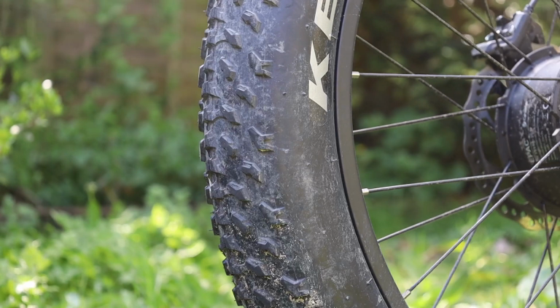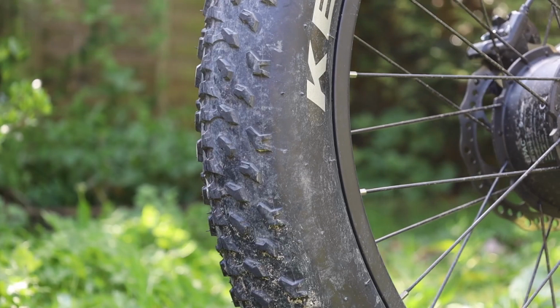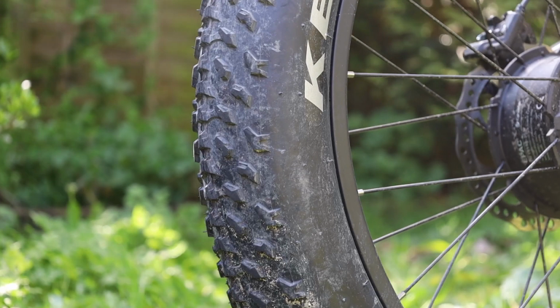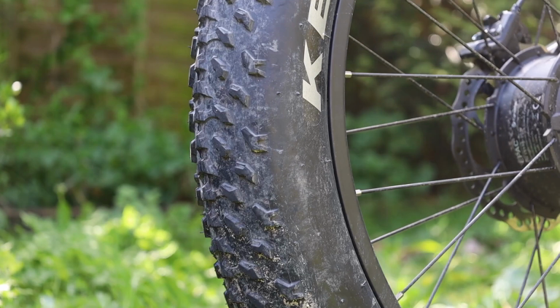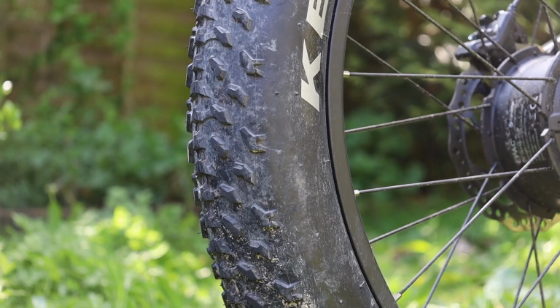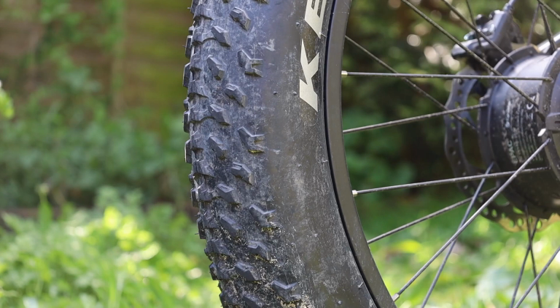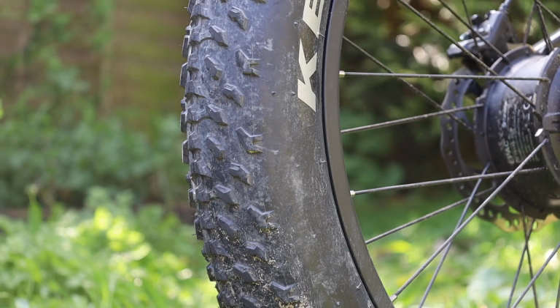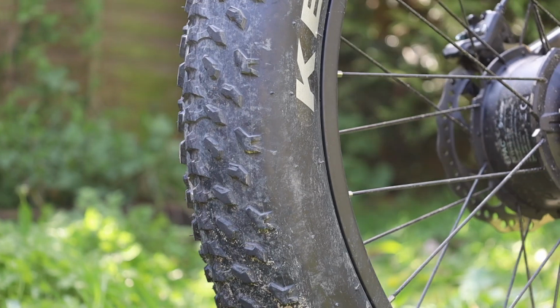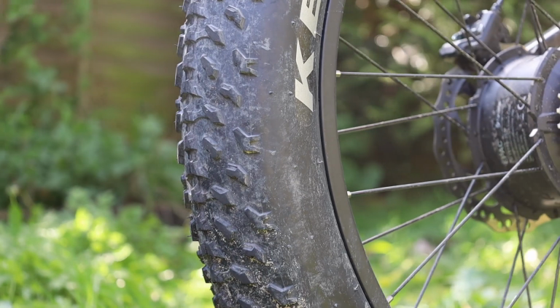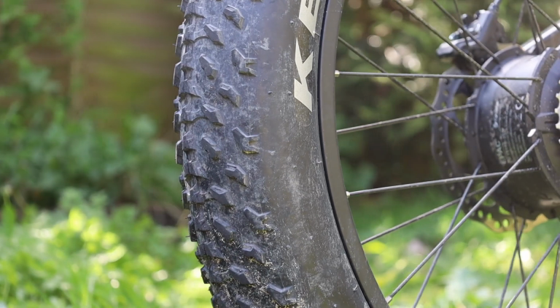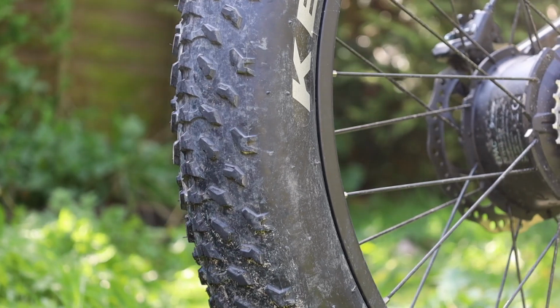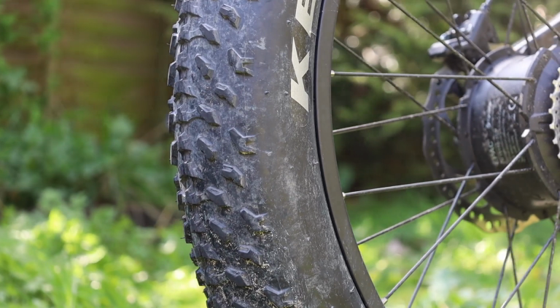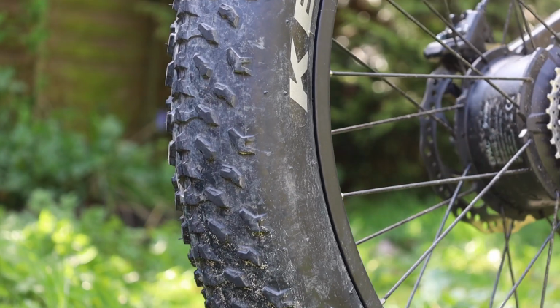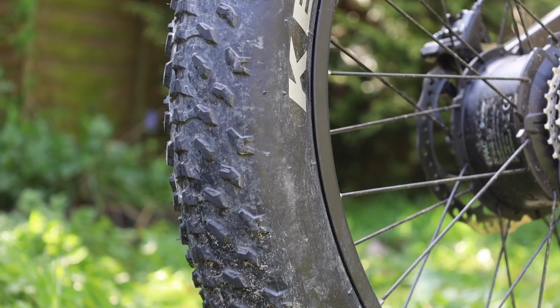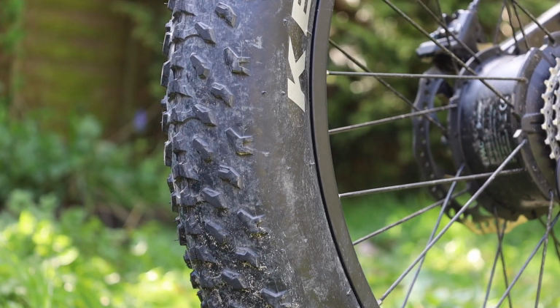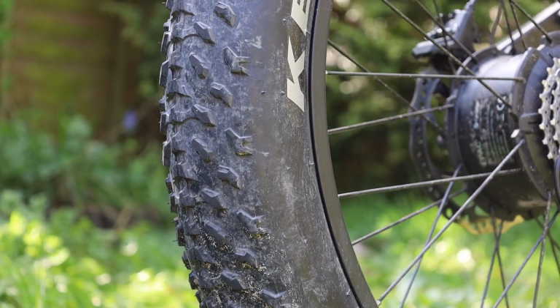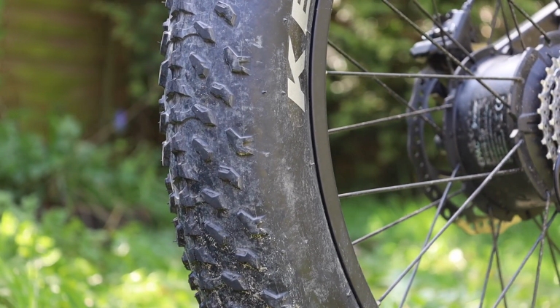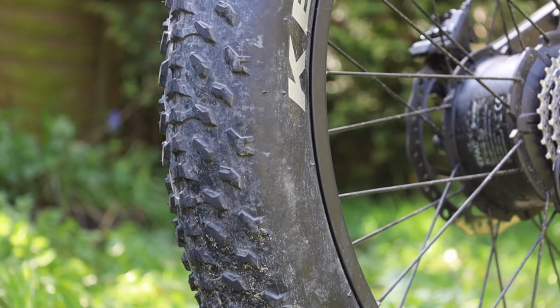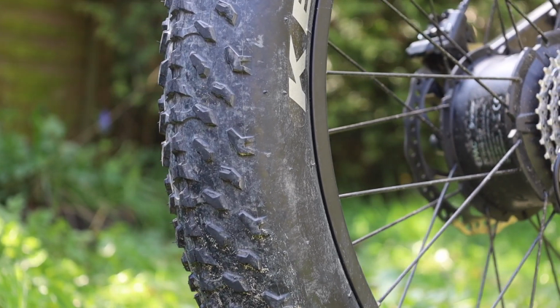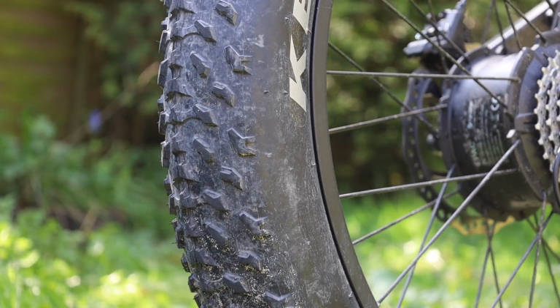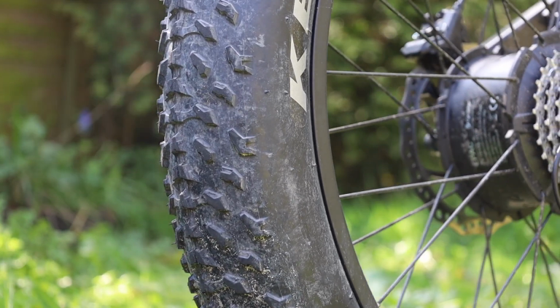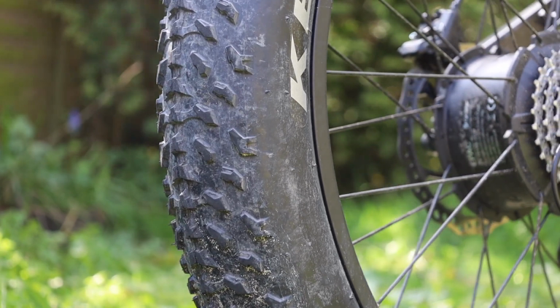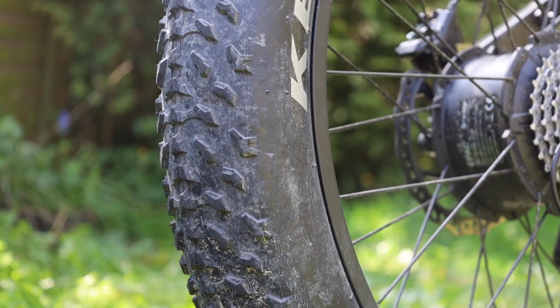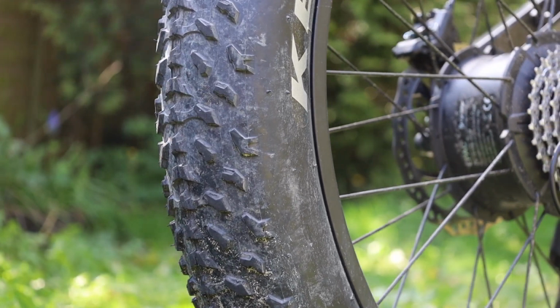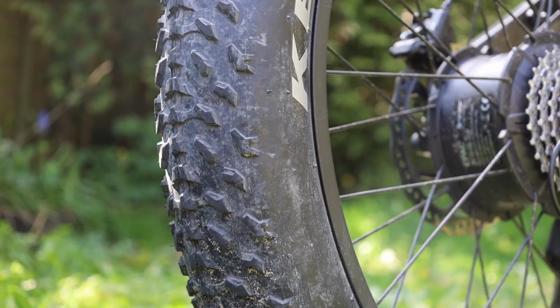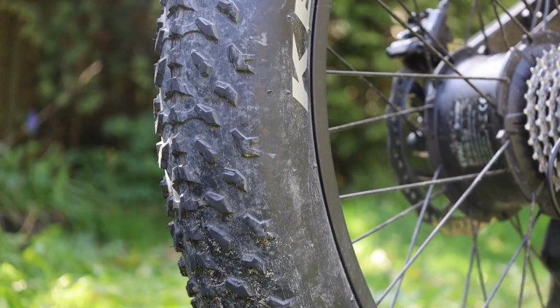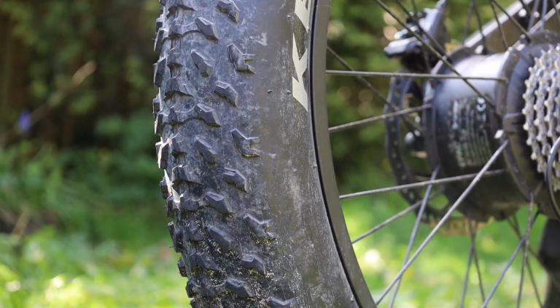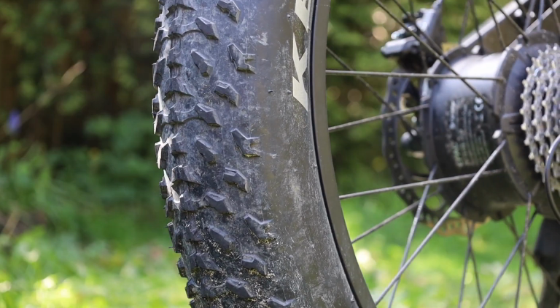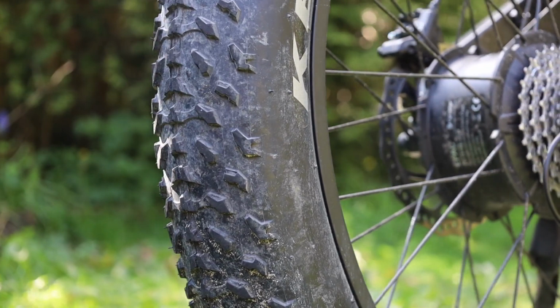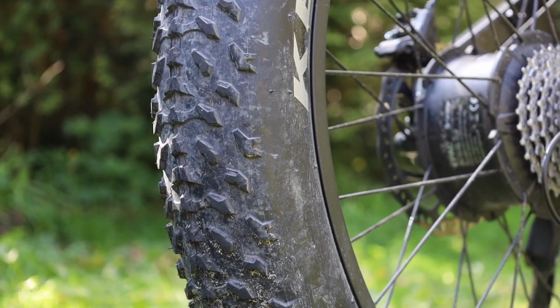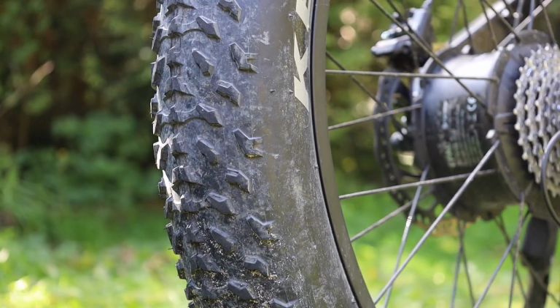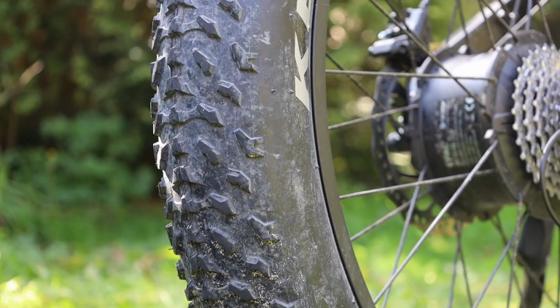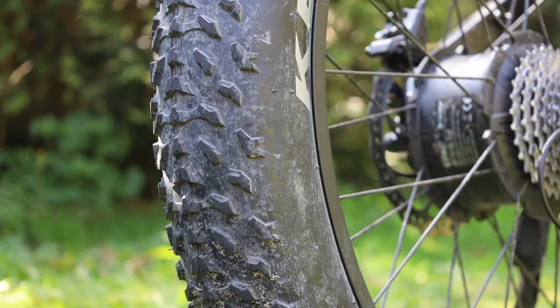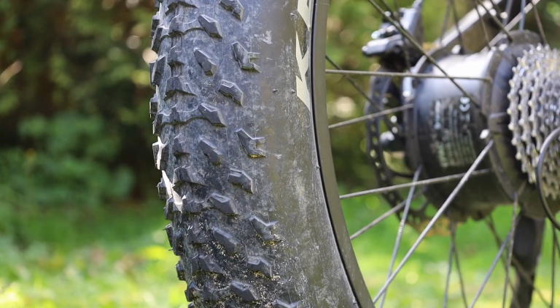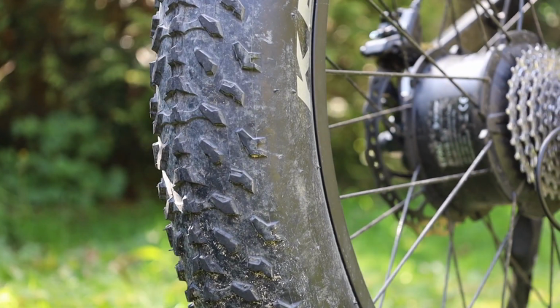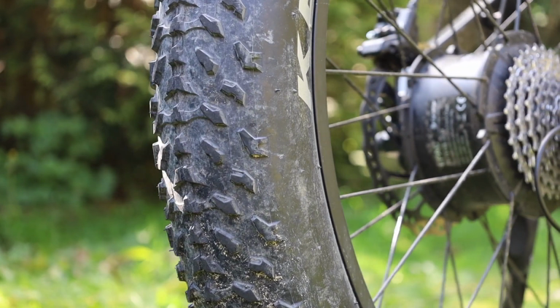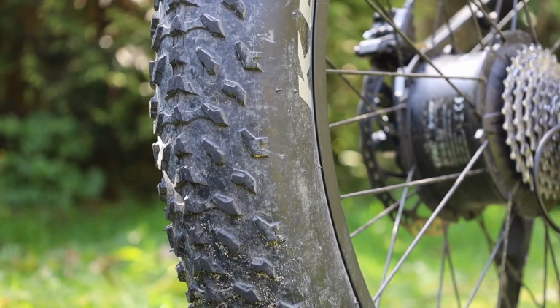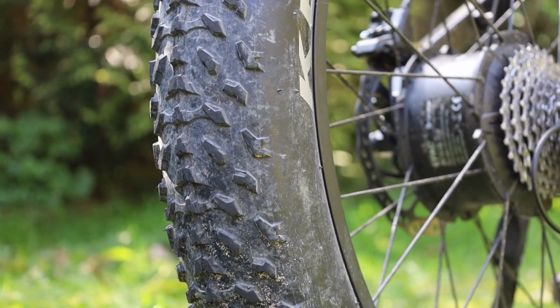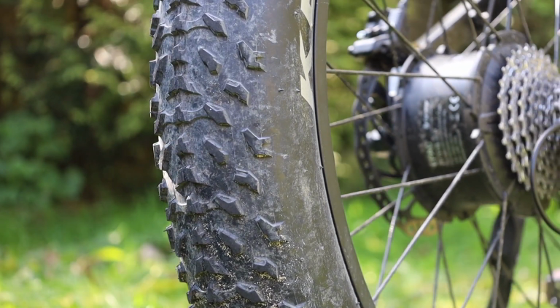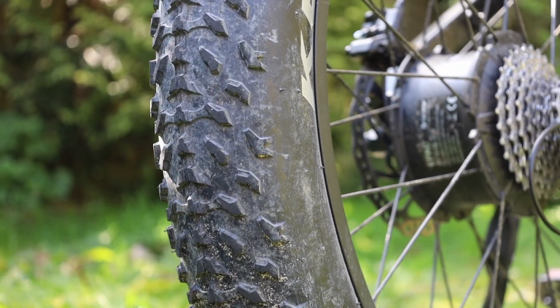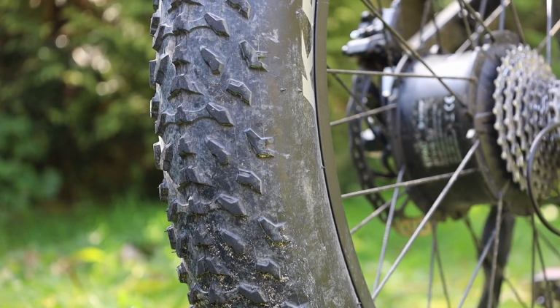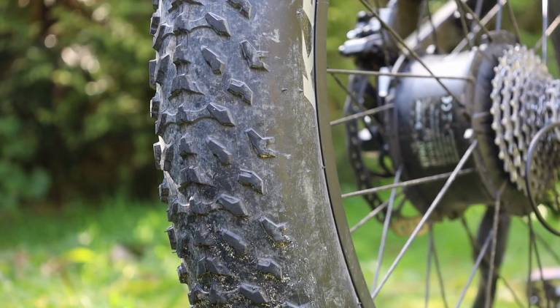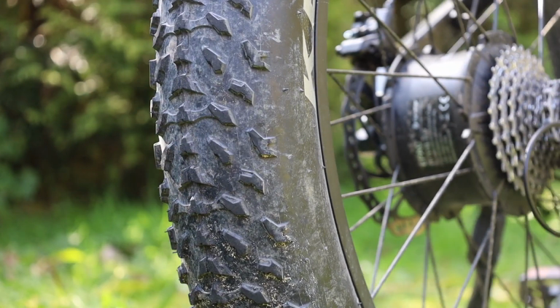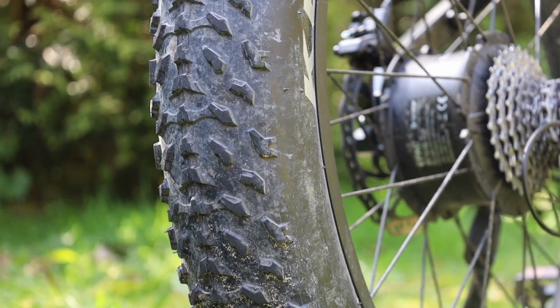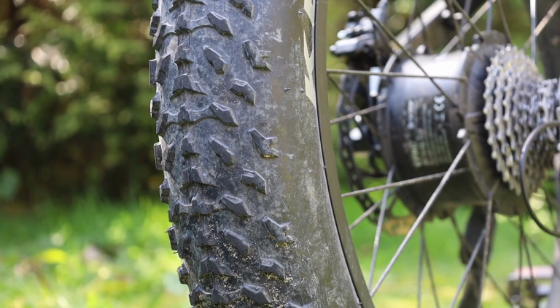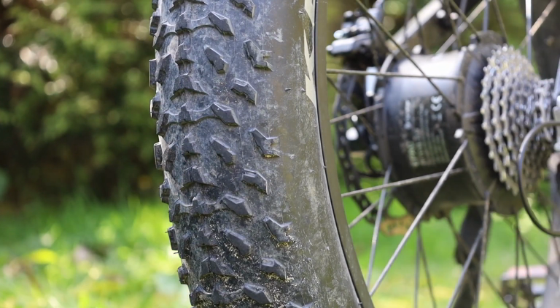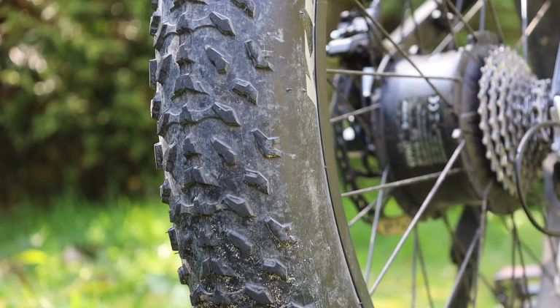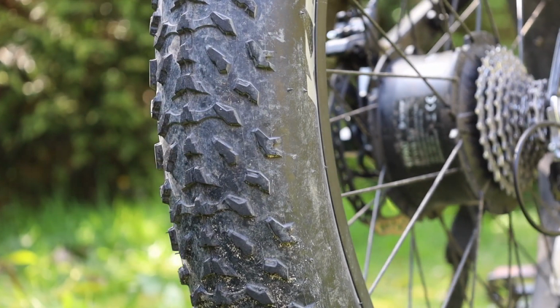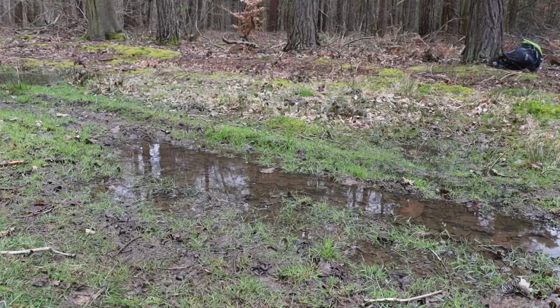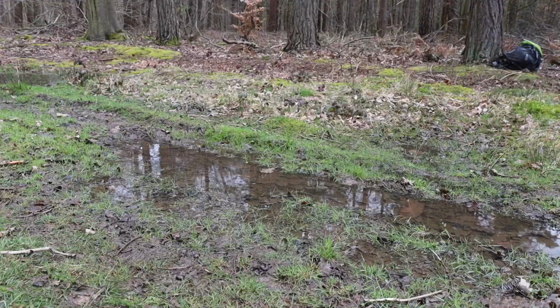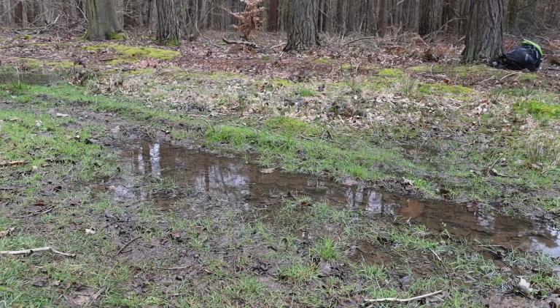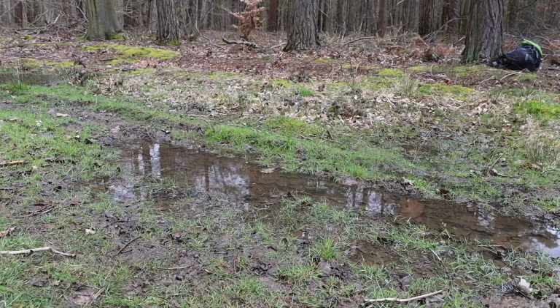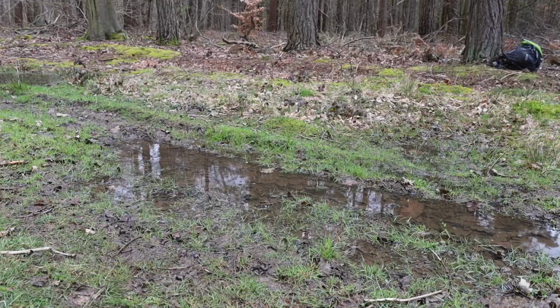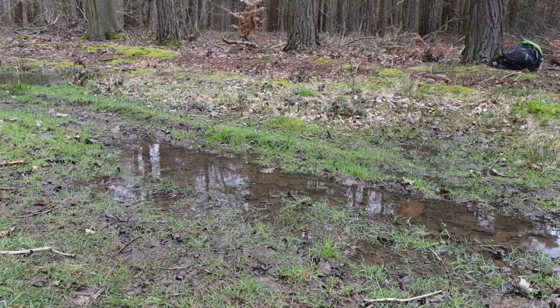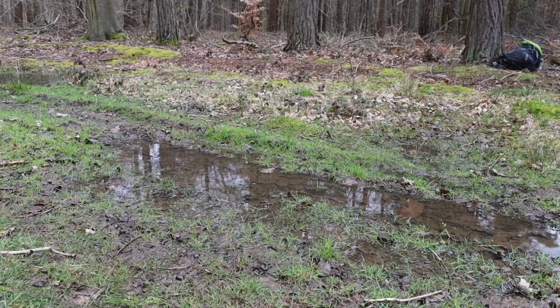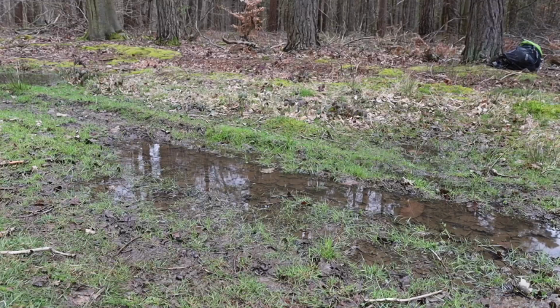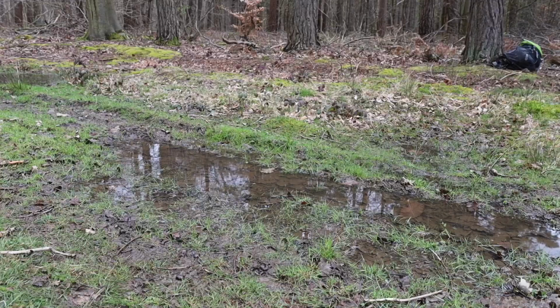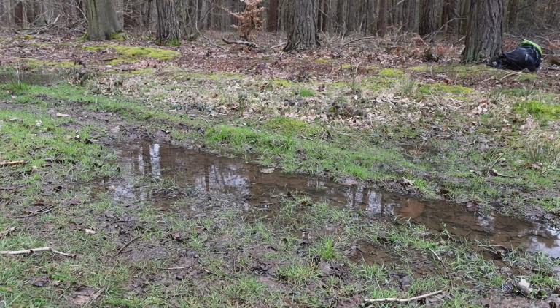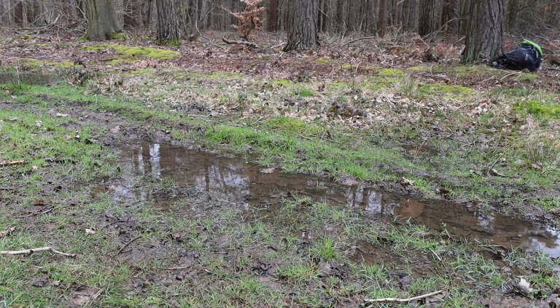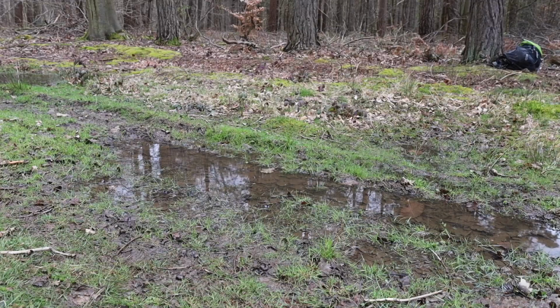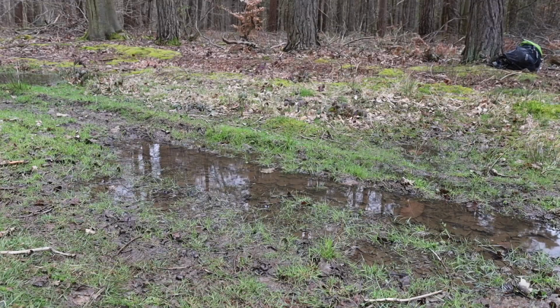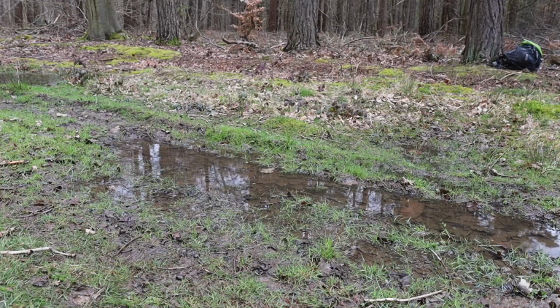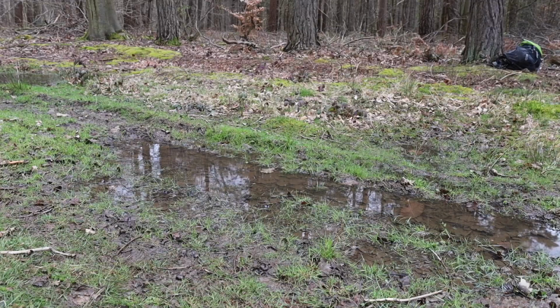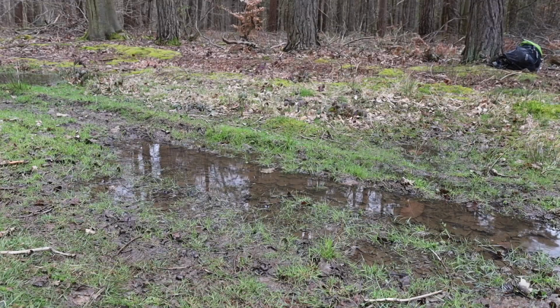The wheels are chunky boys — 26 by 4 inches to be precise. Very grippy and ideal for muddy terrain.